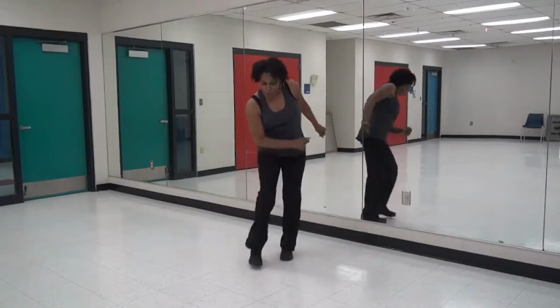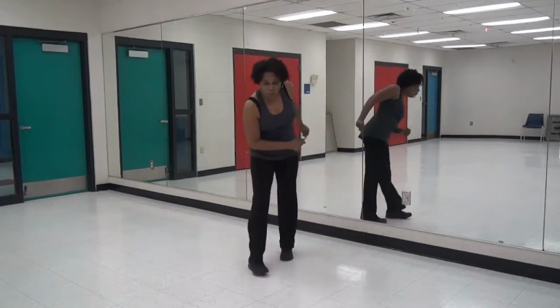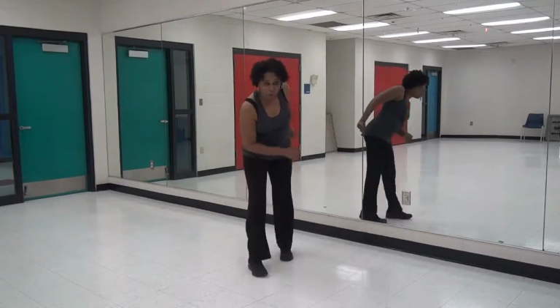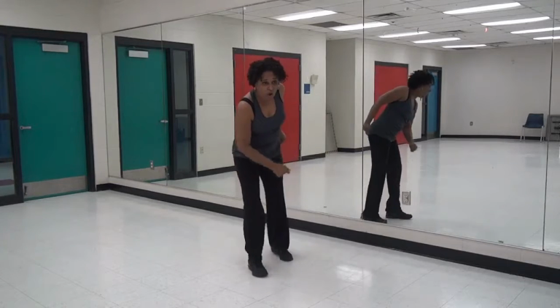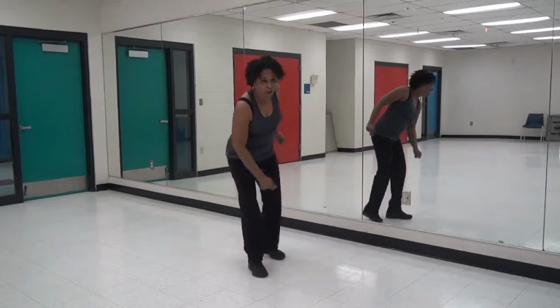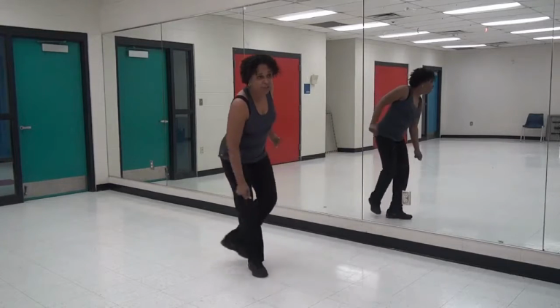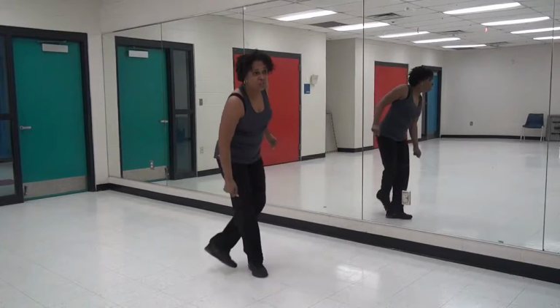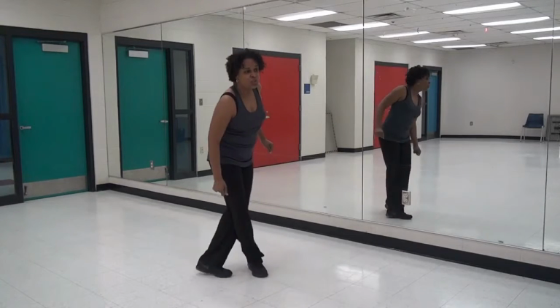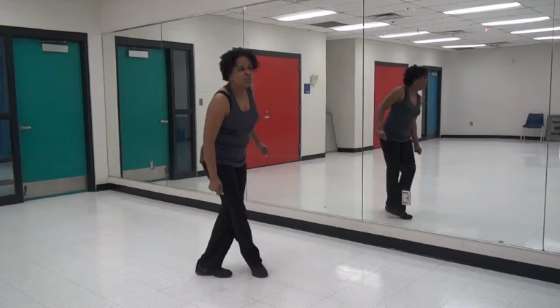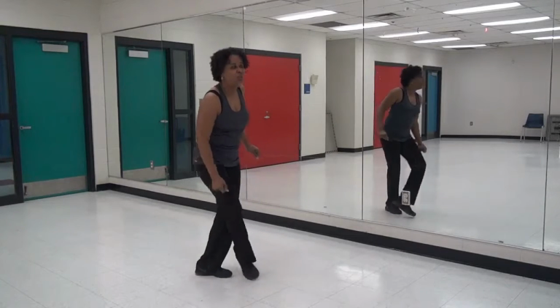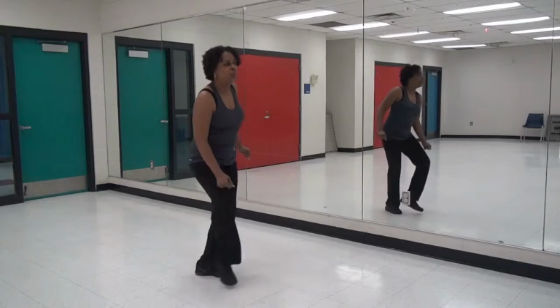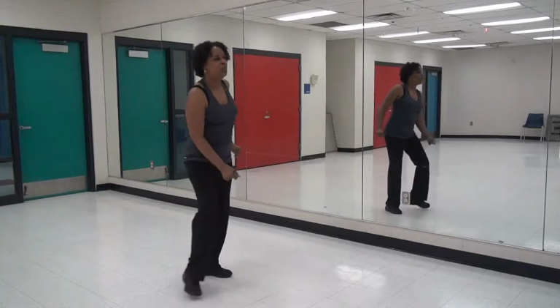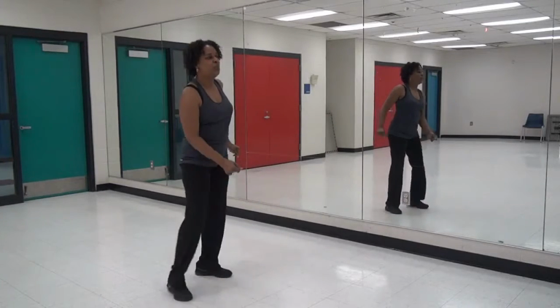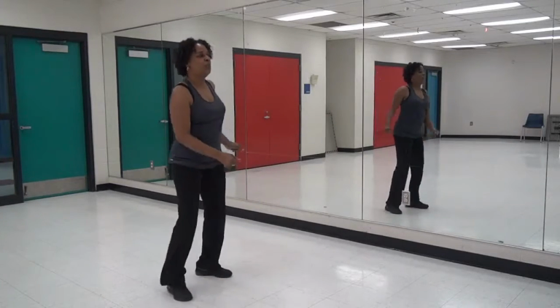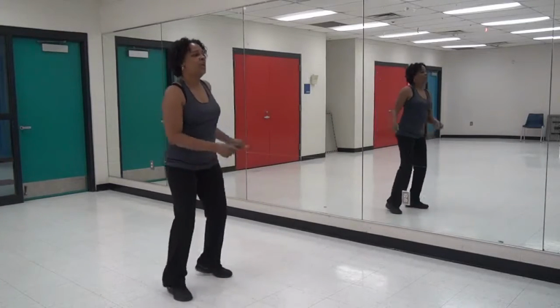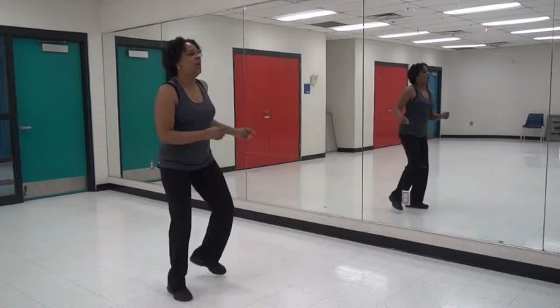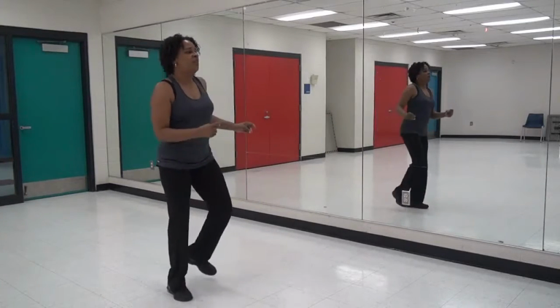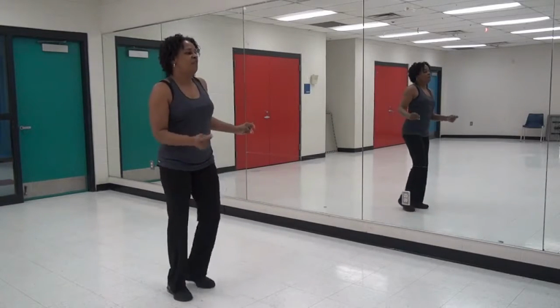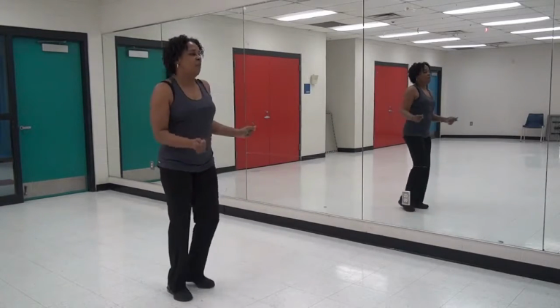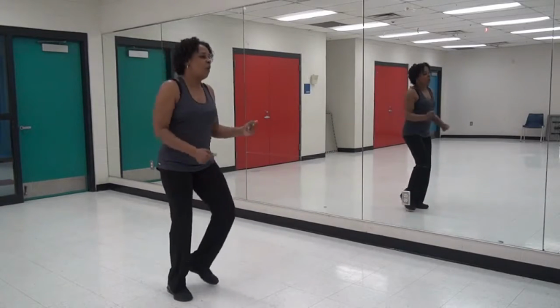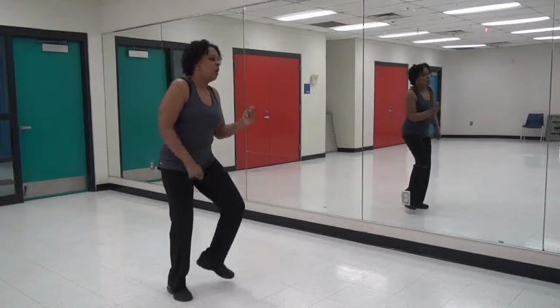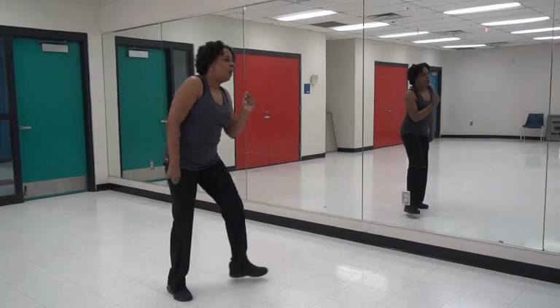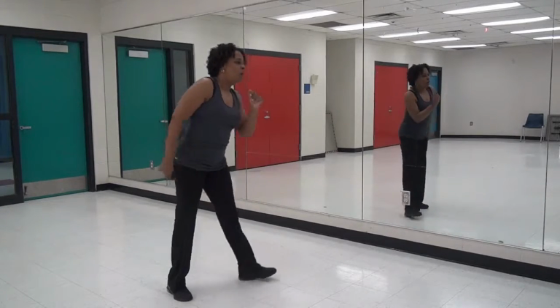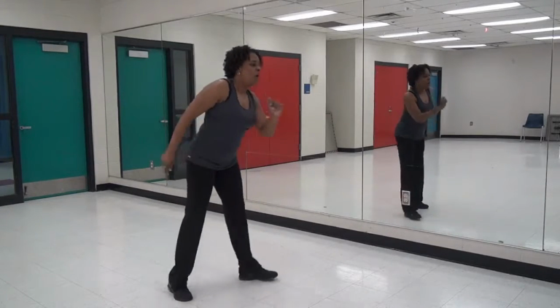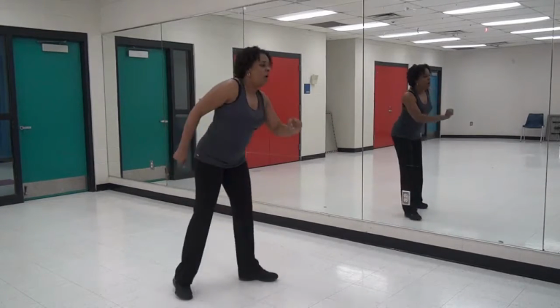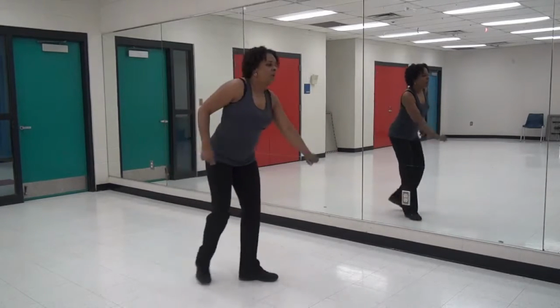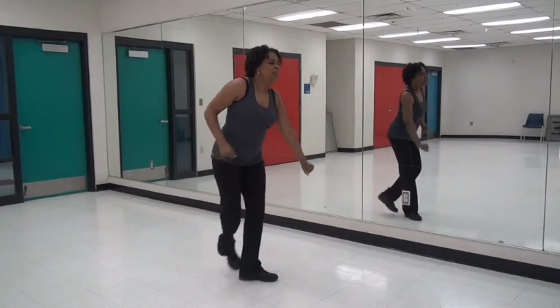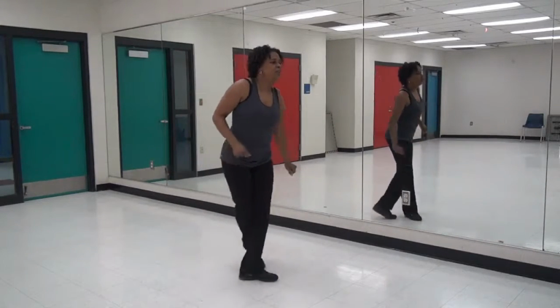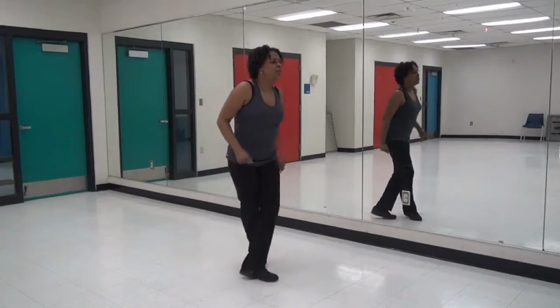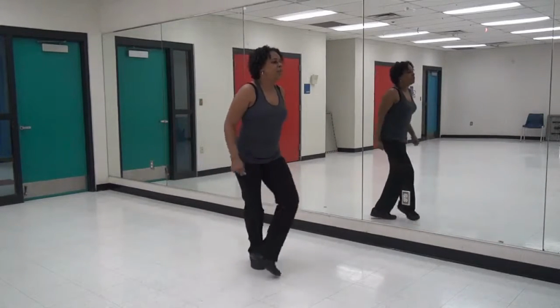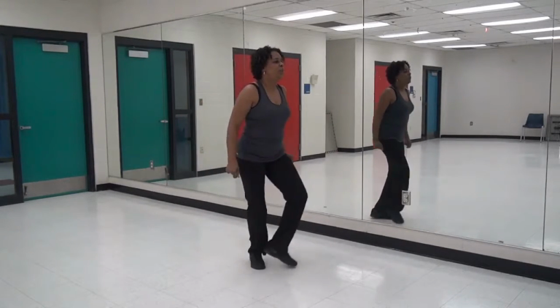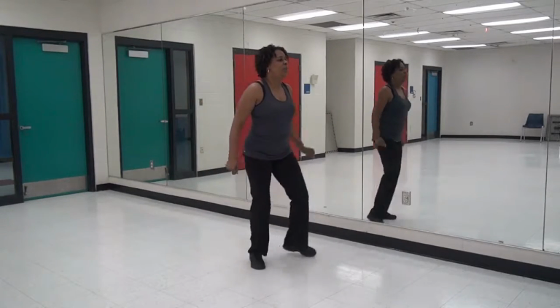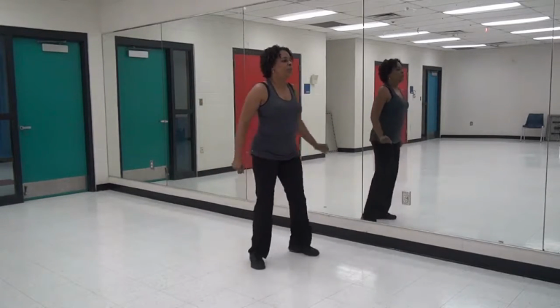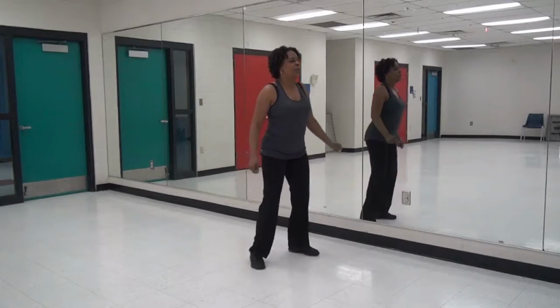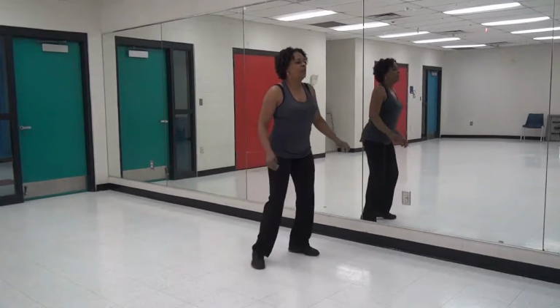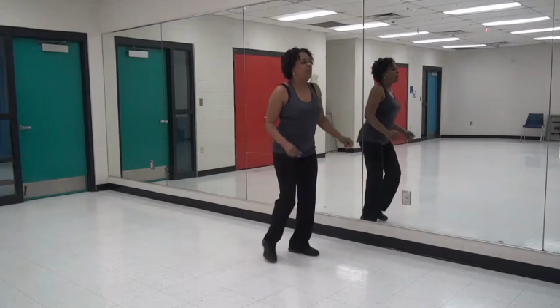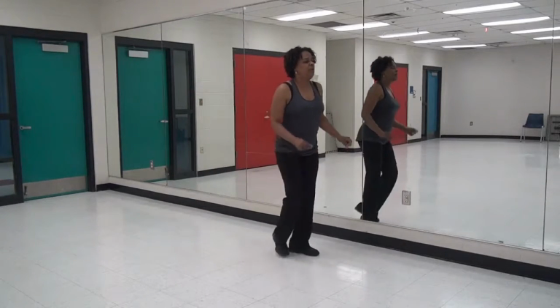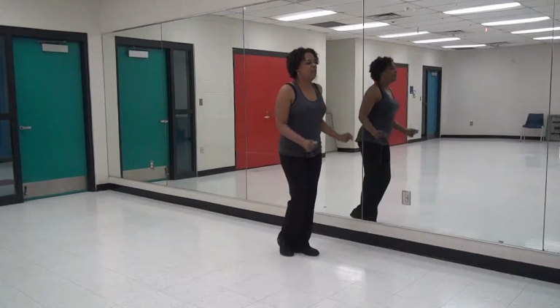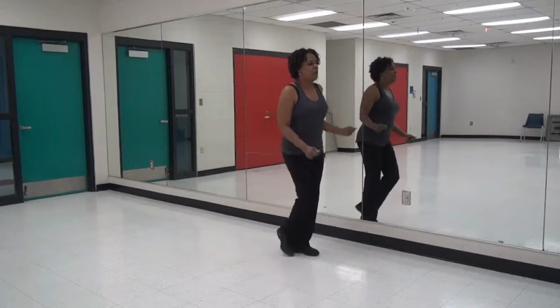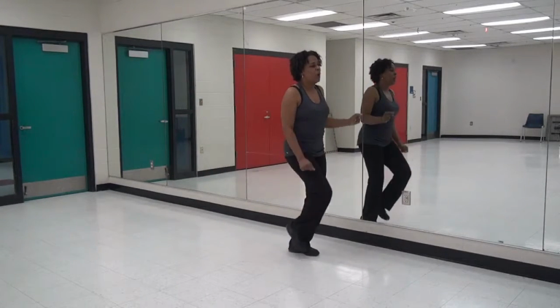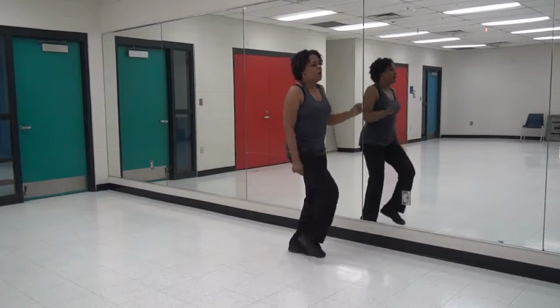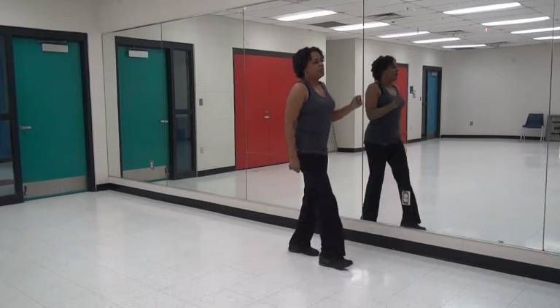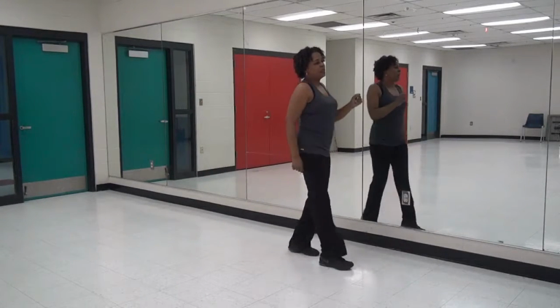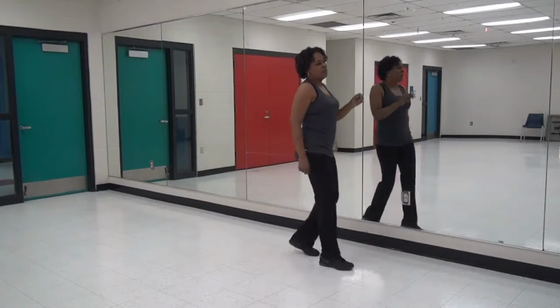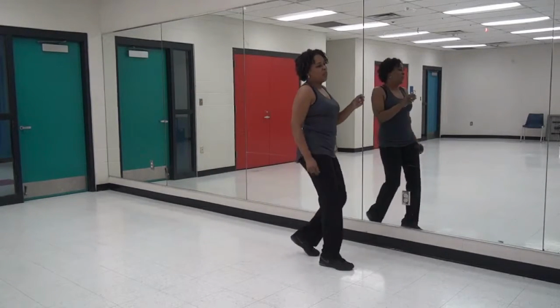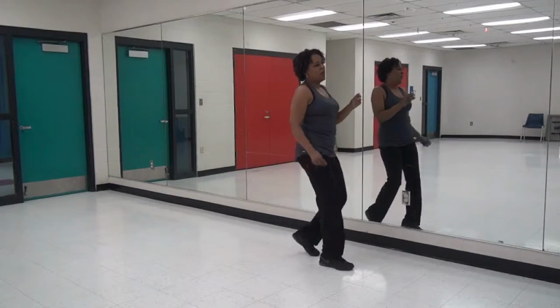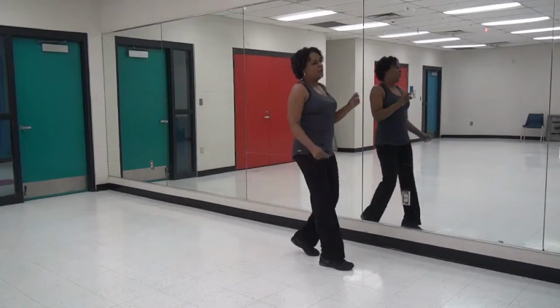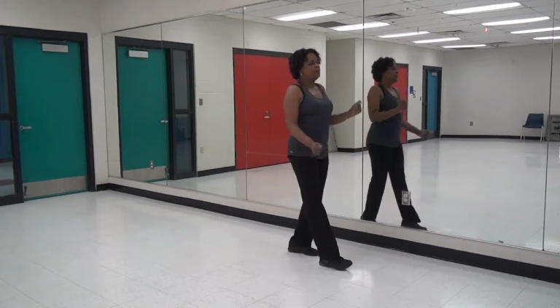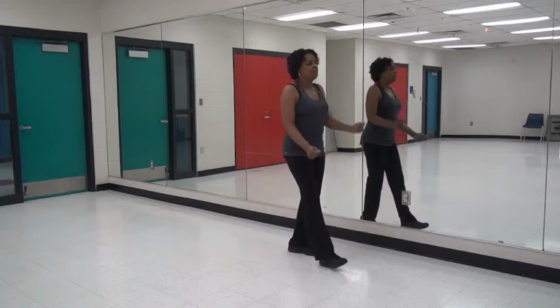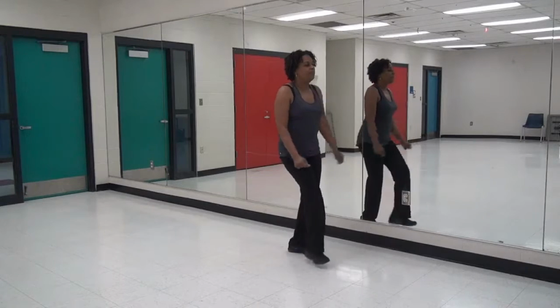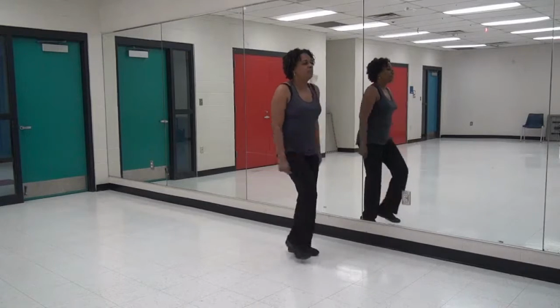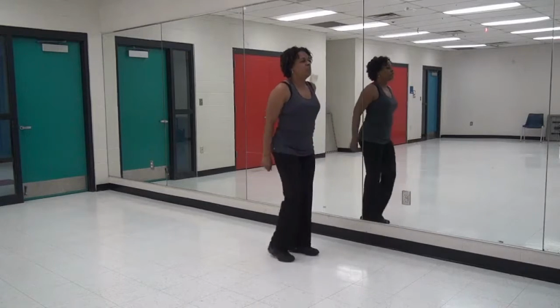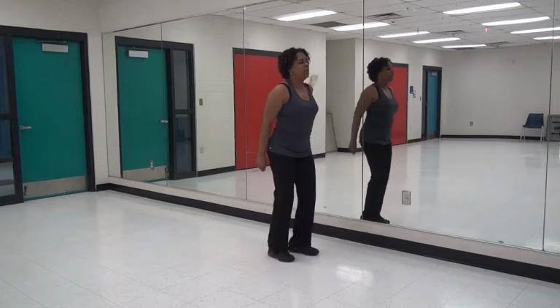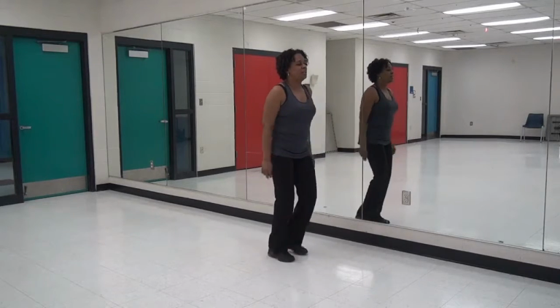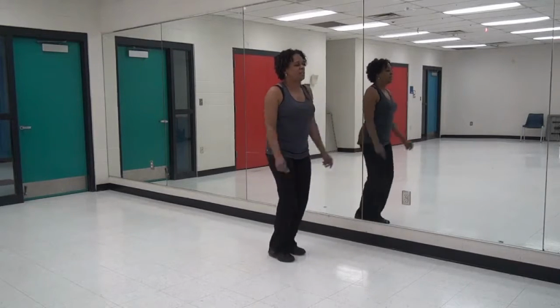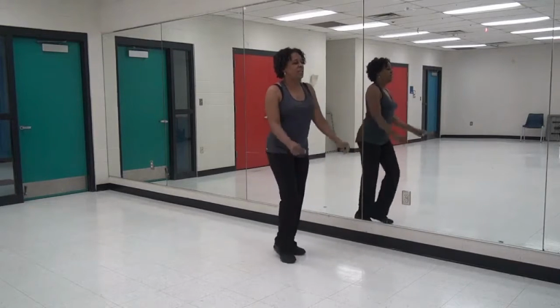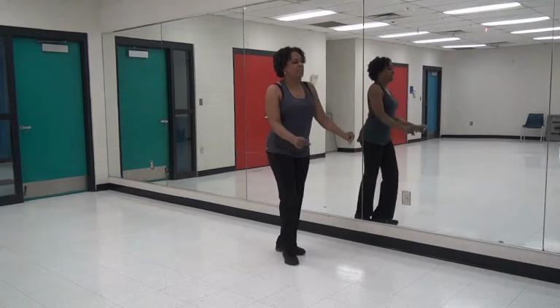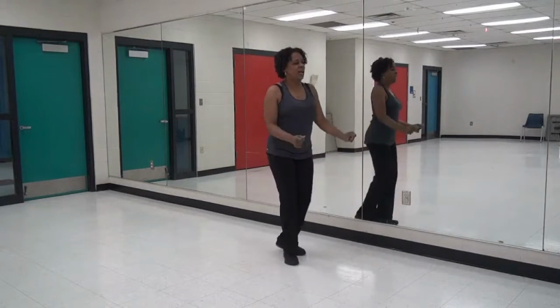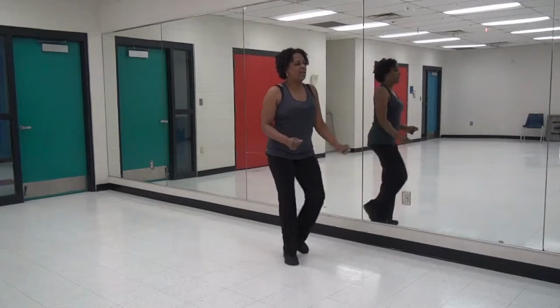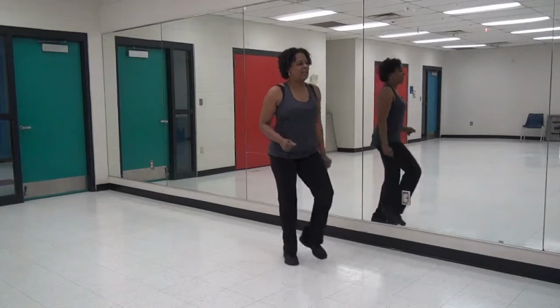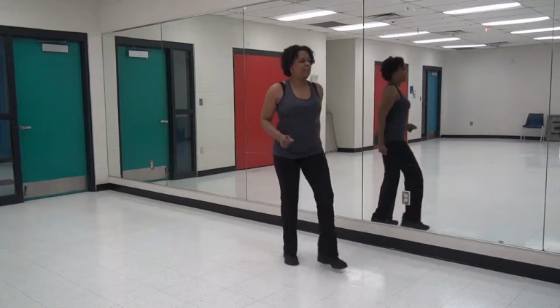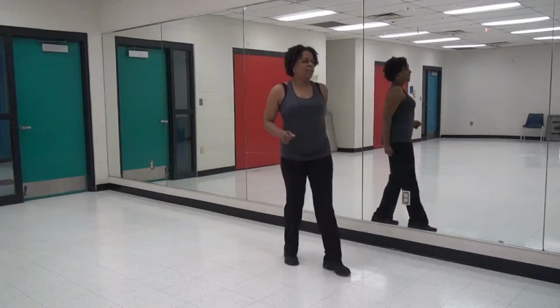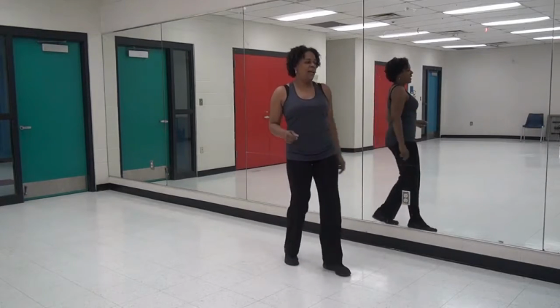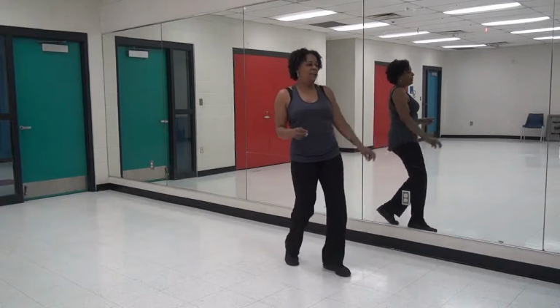And one, two, three, four. One, two, three, four. Right, cha-cha-cha, step left.